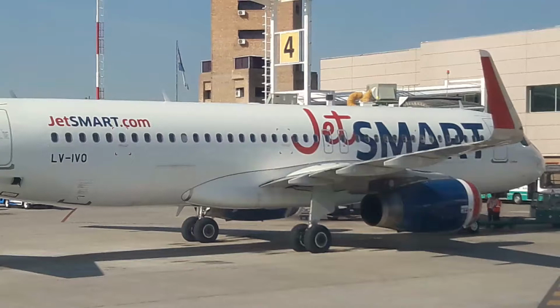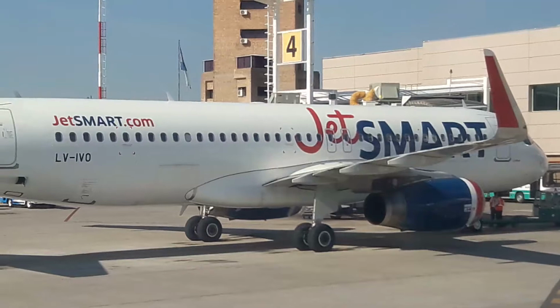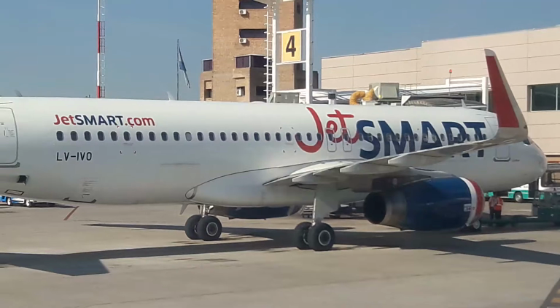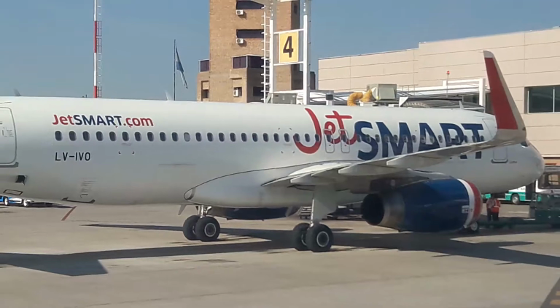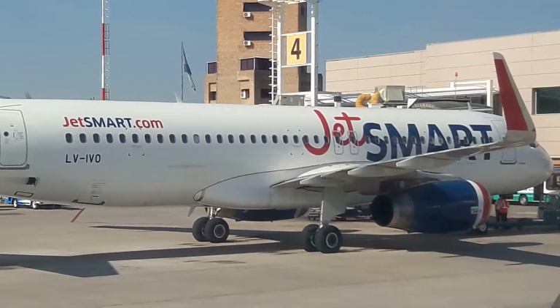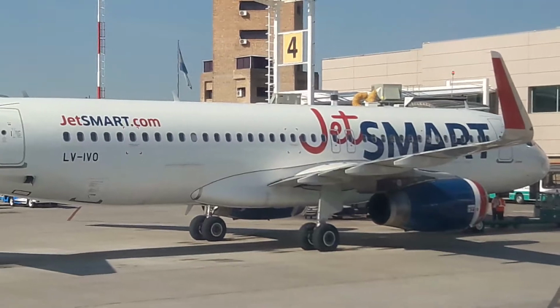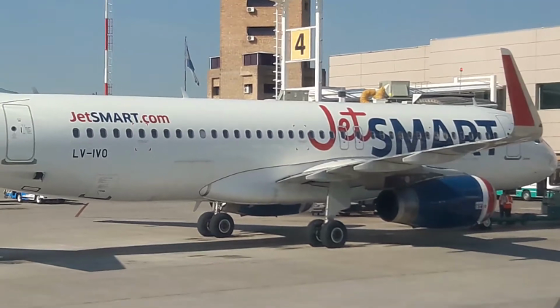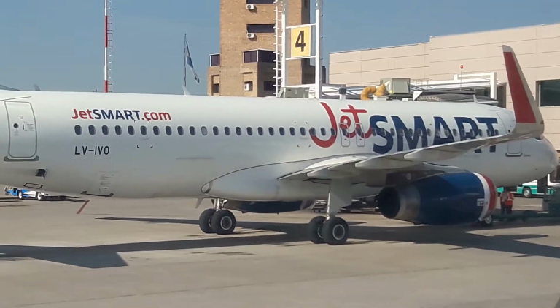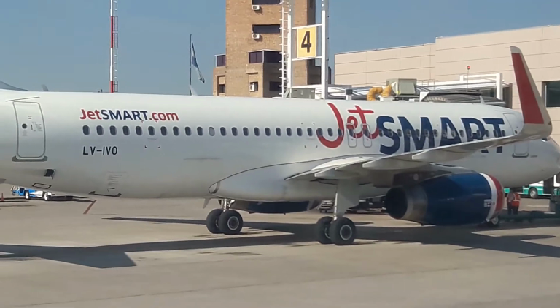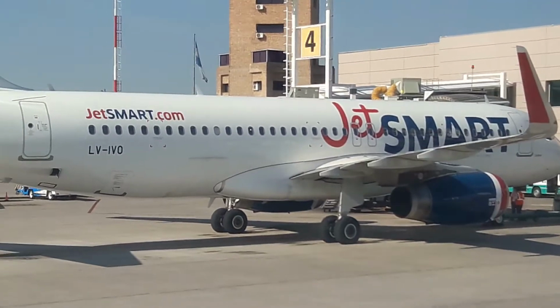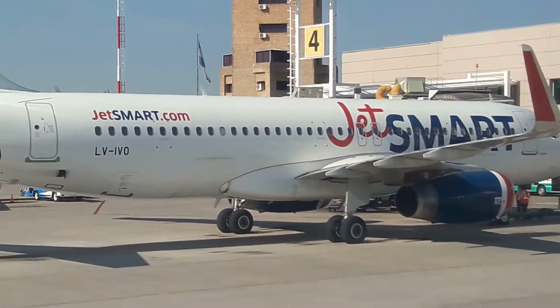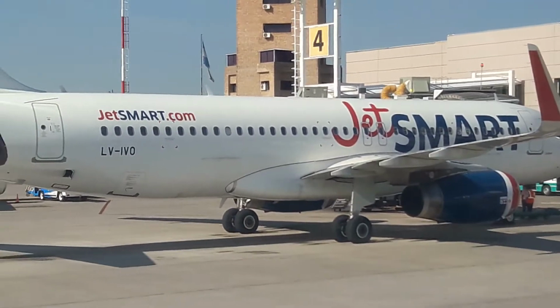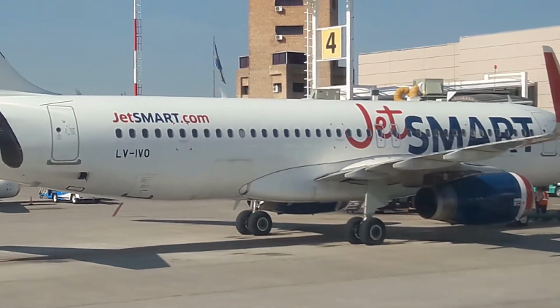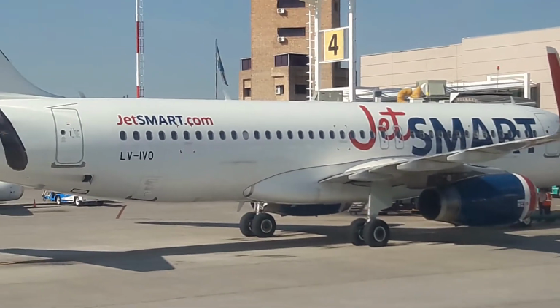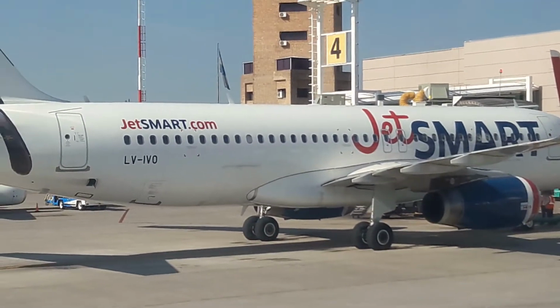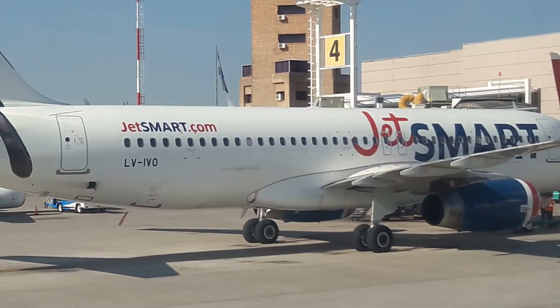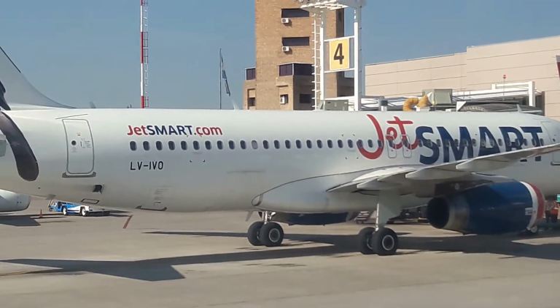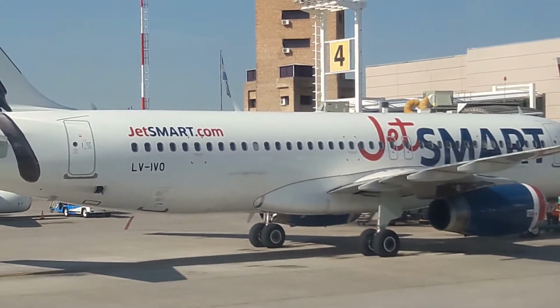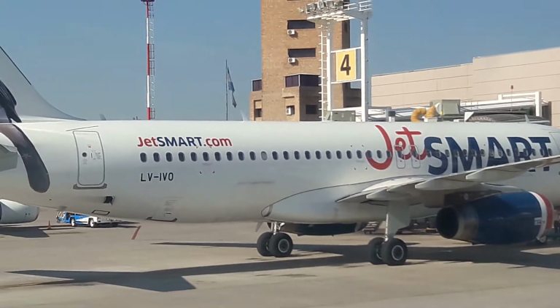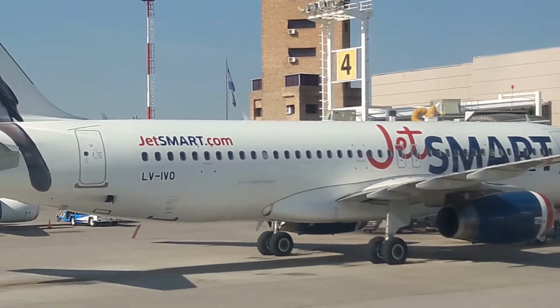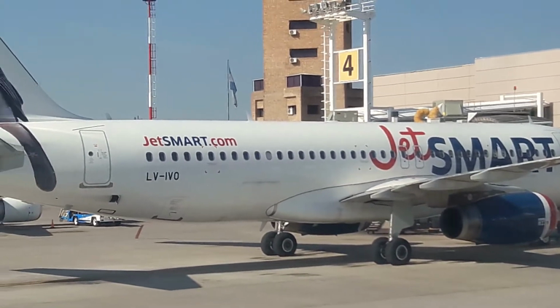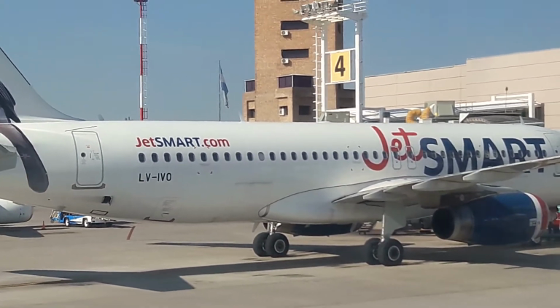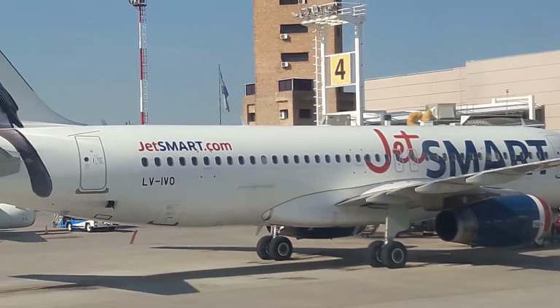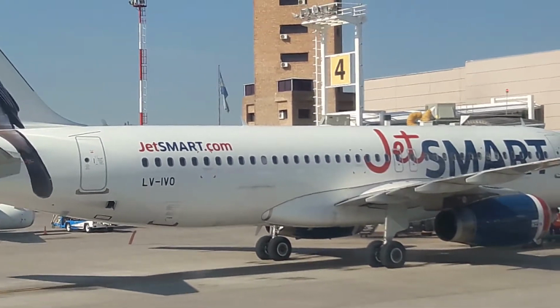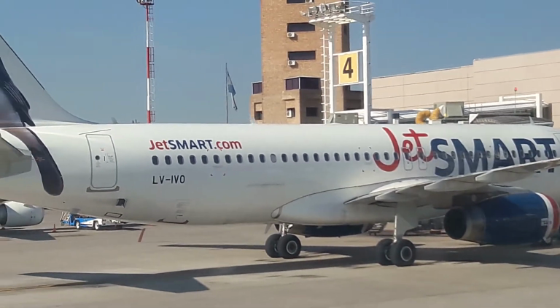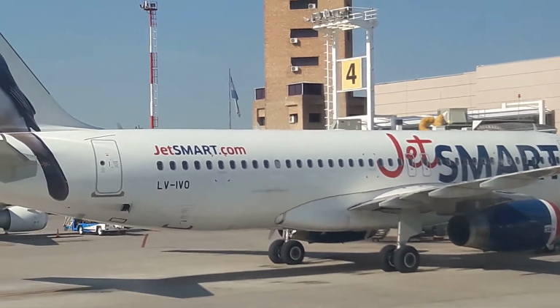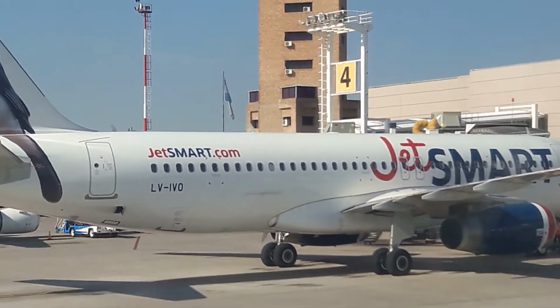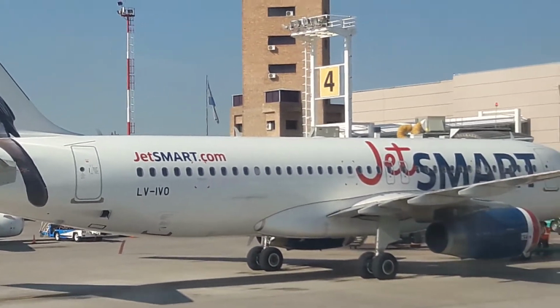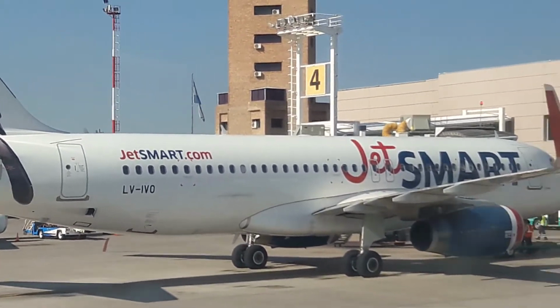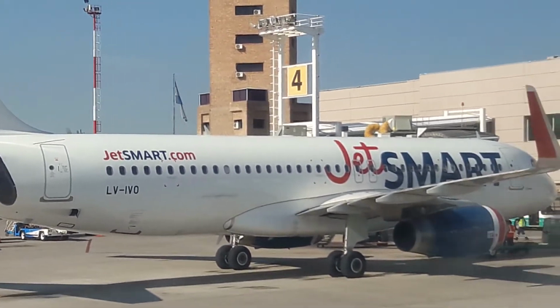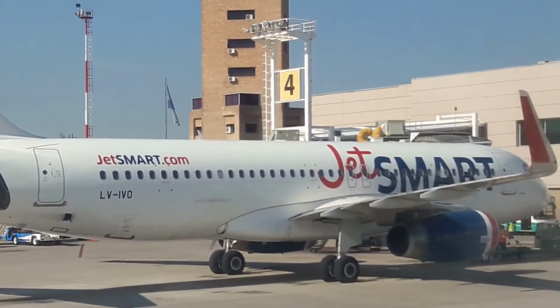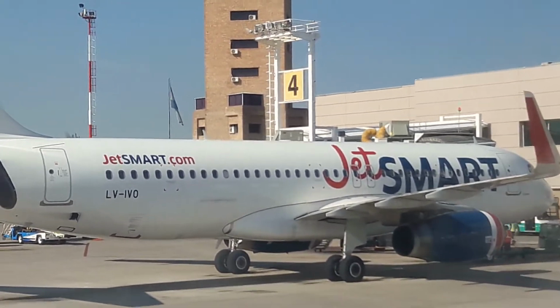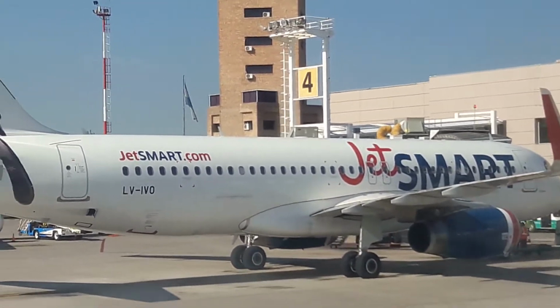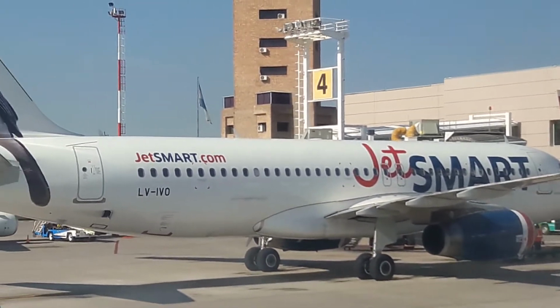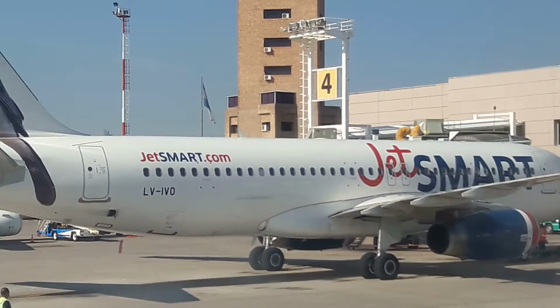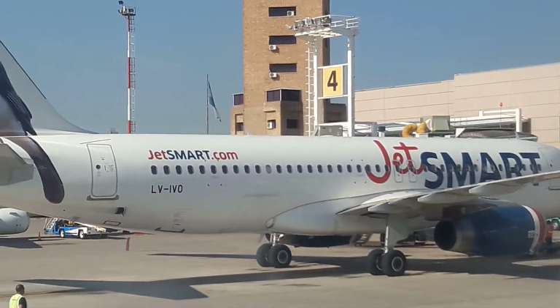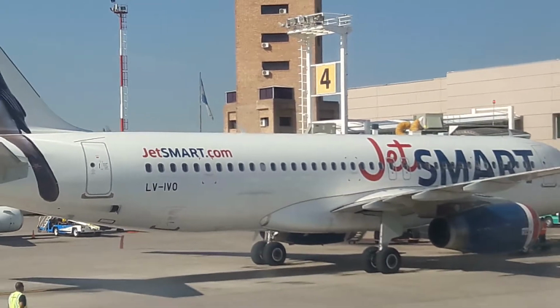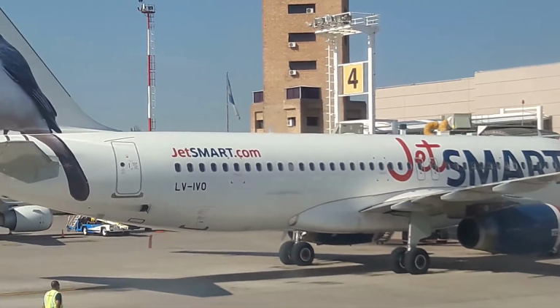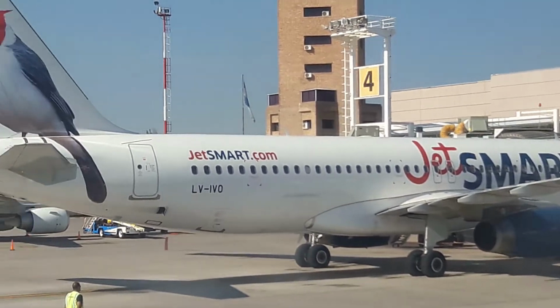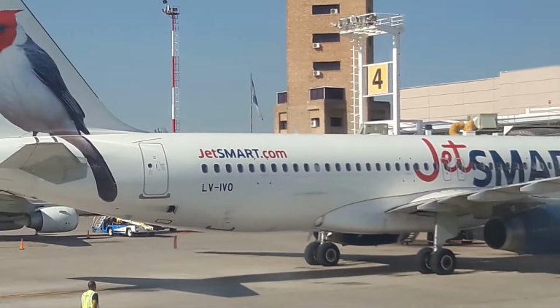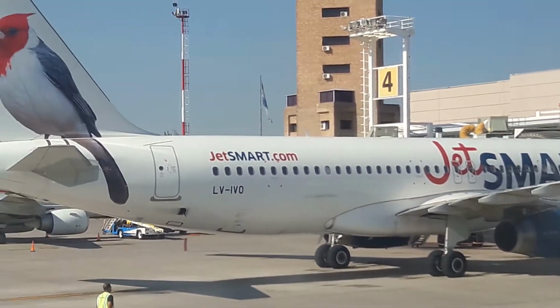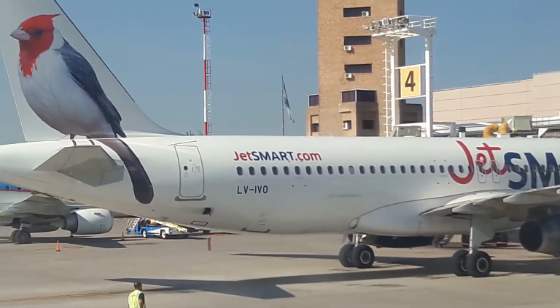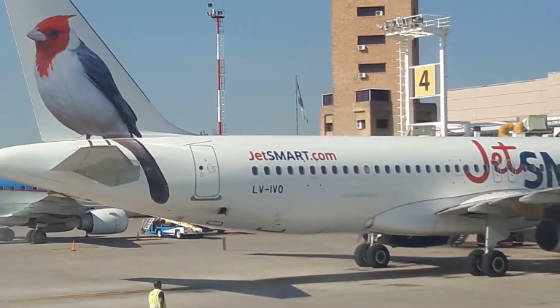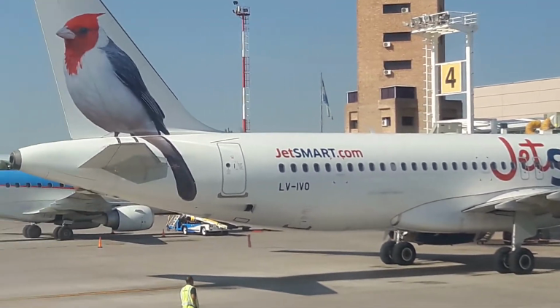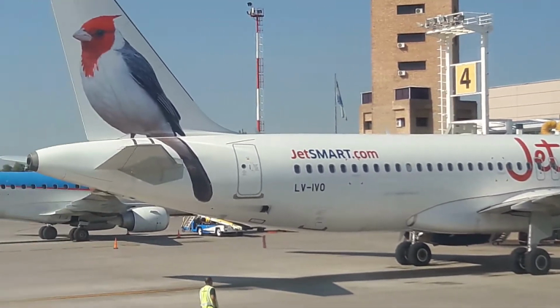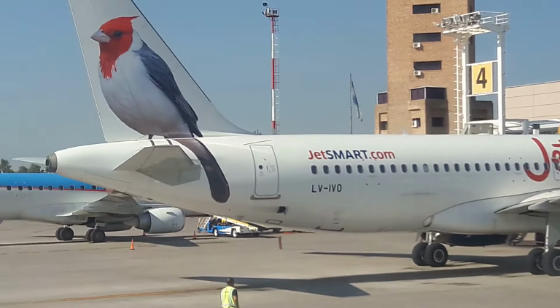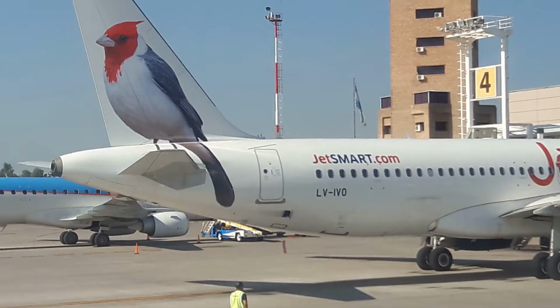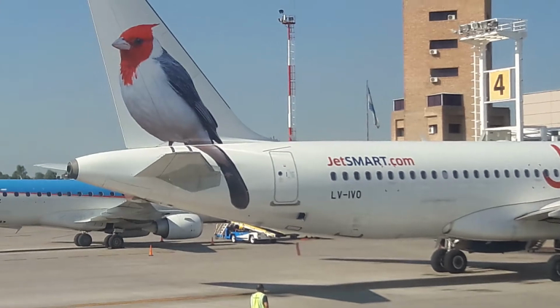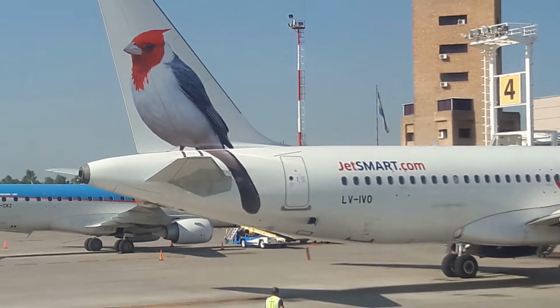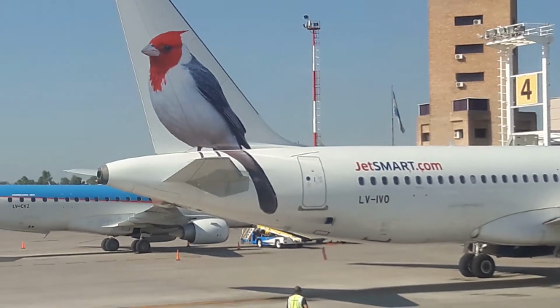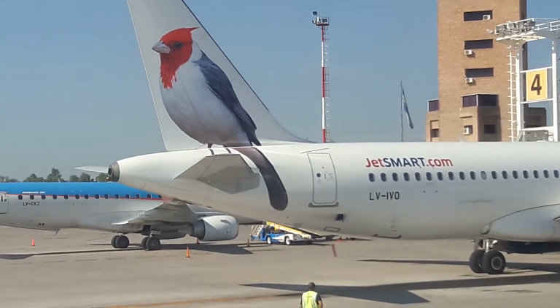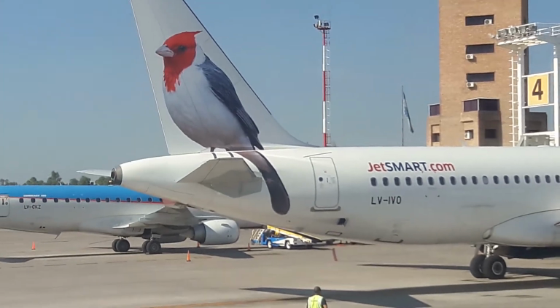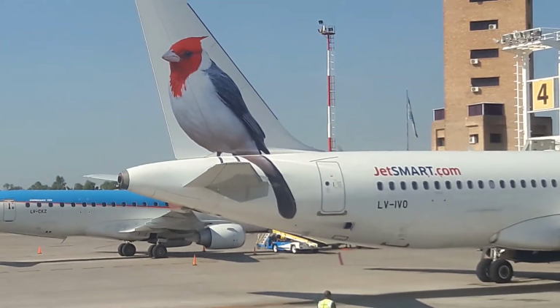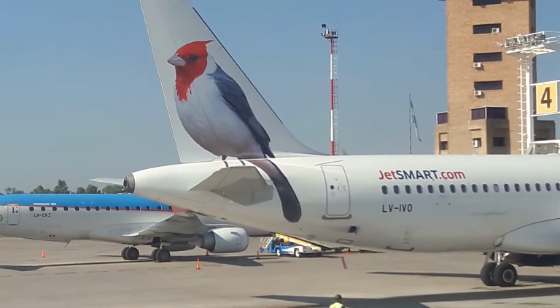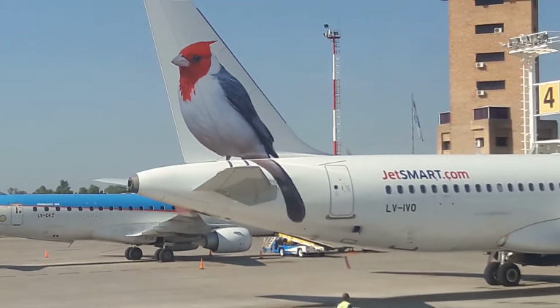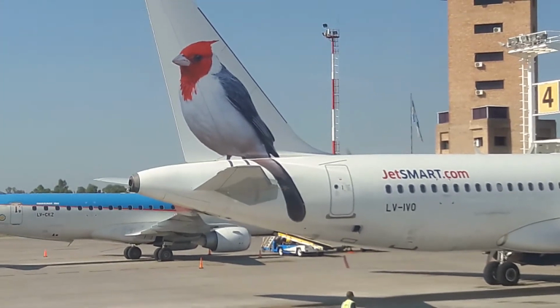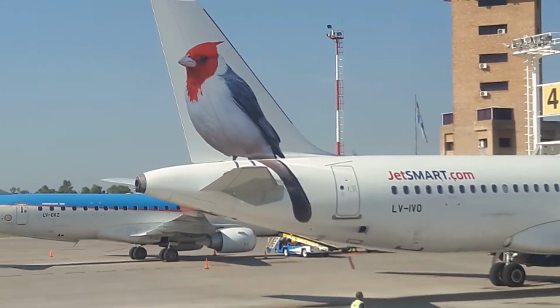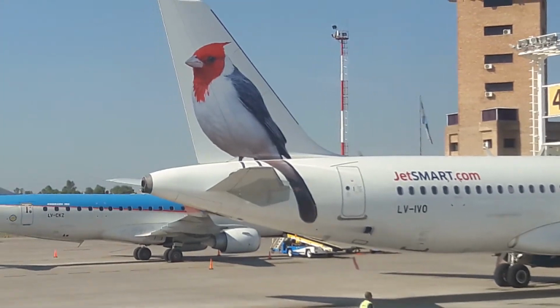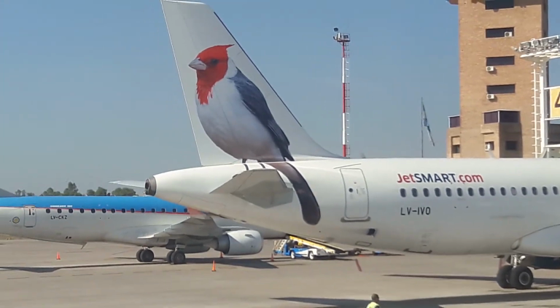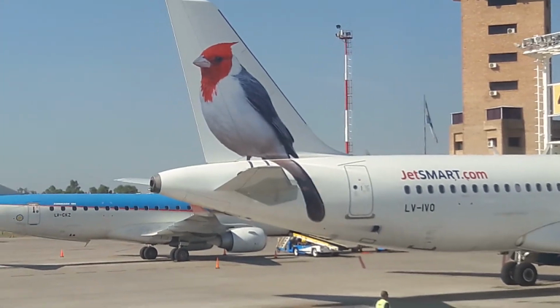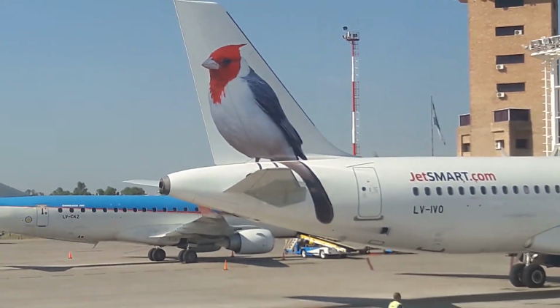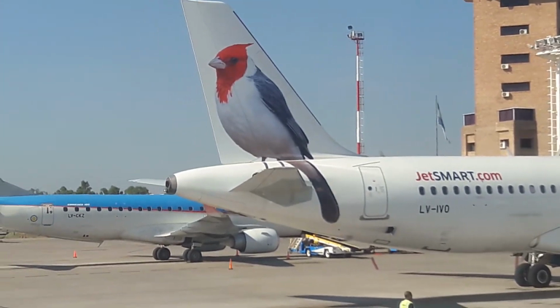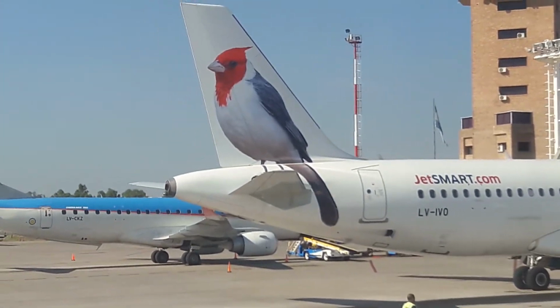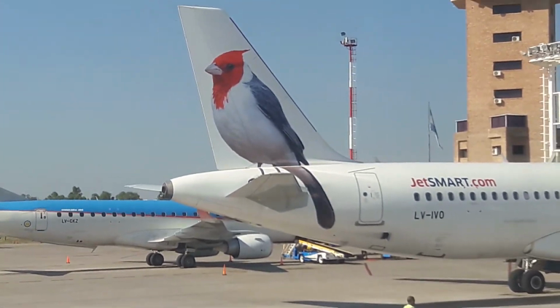Please ensure your hand baggage doesn't block the aisle or exit. It must be placed under the seat in front of you or in an overhead bin.